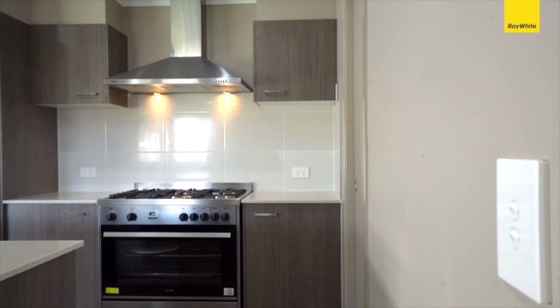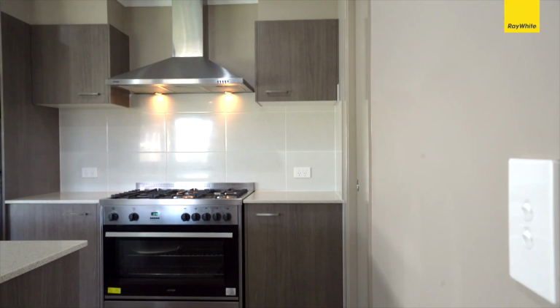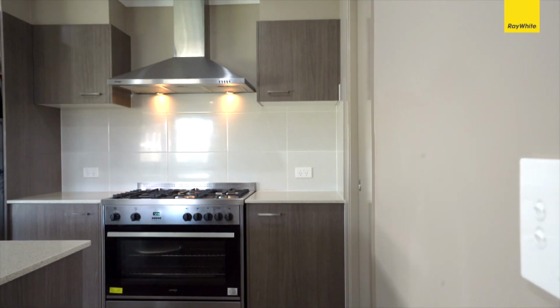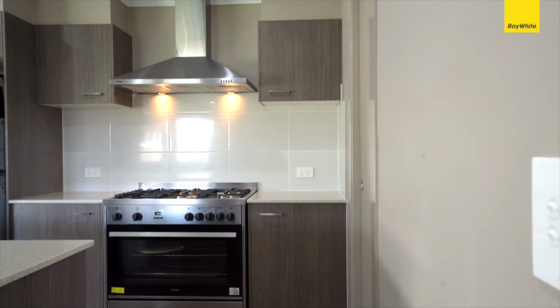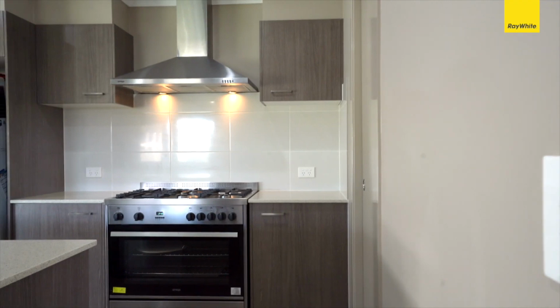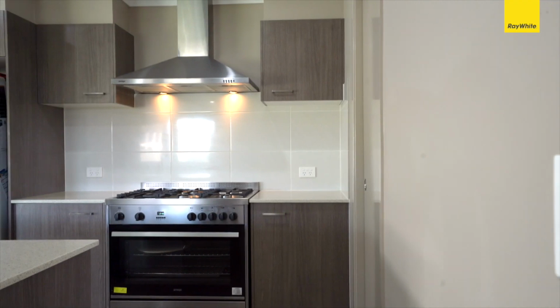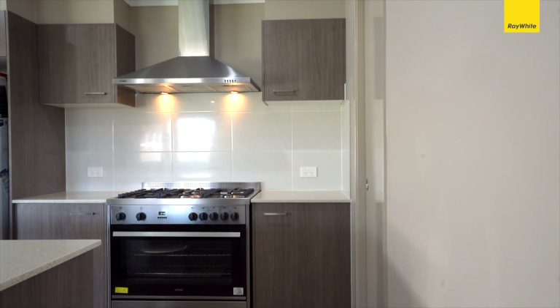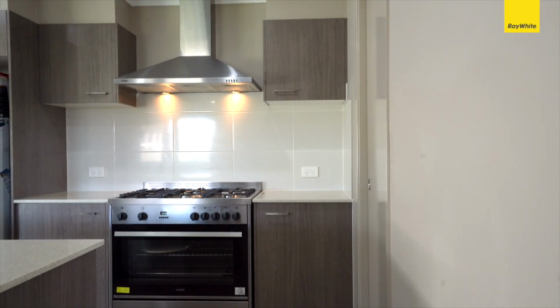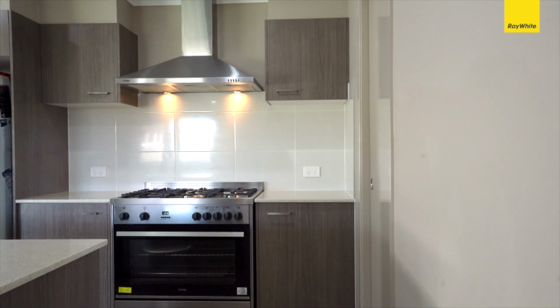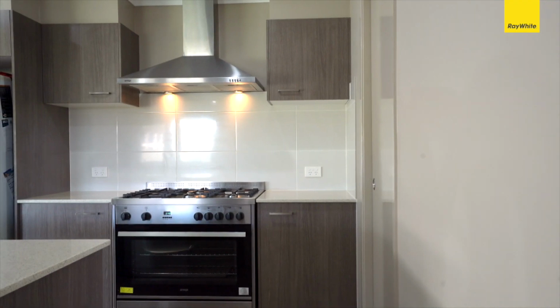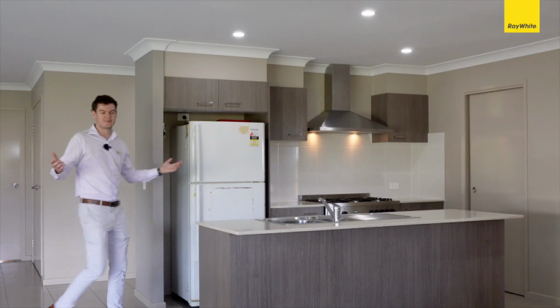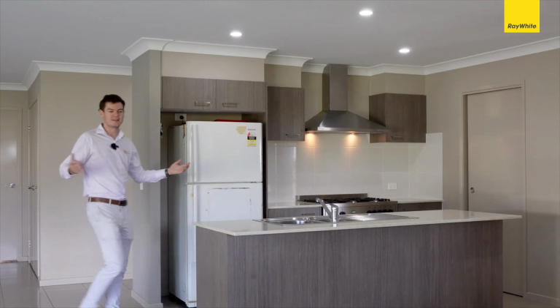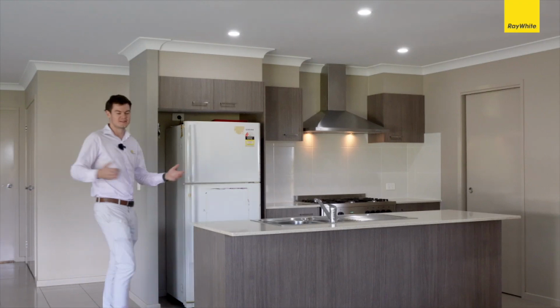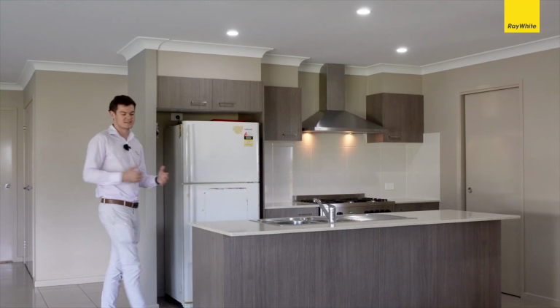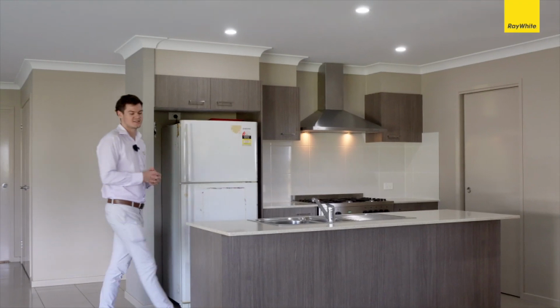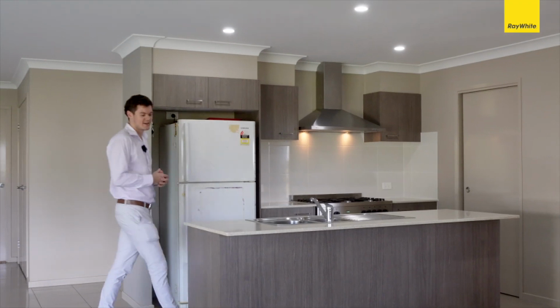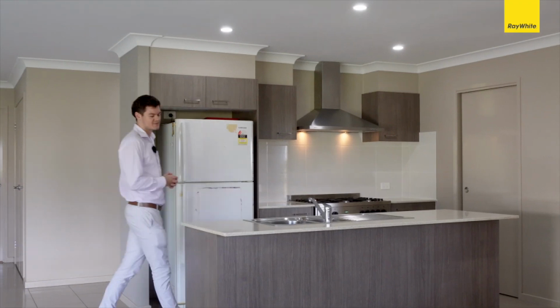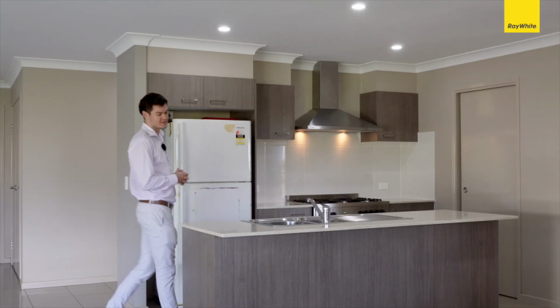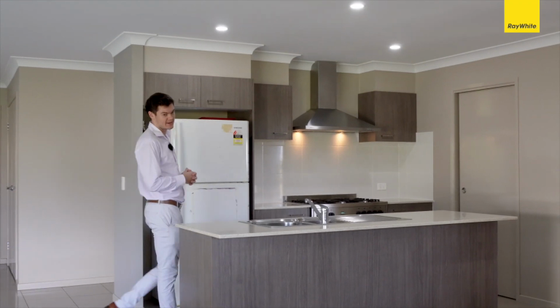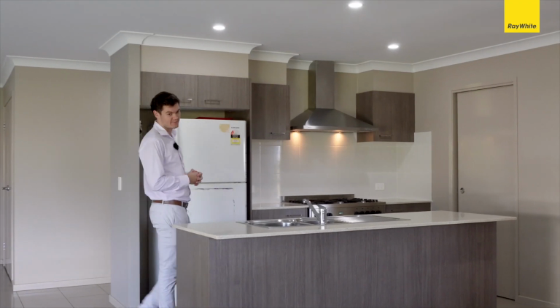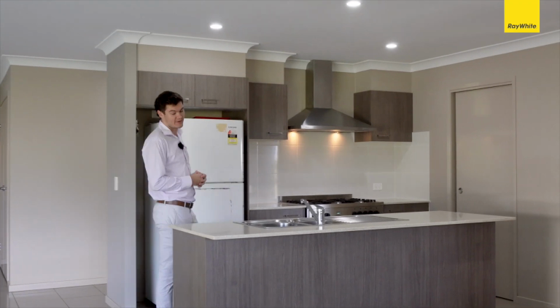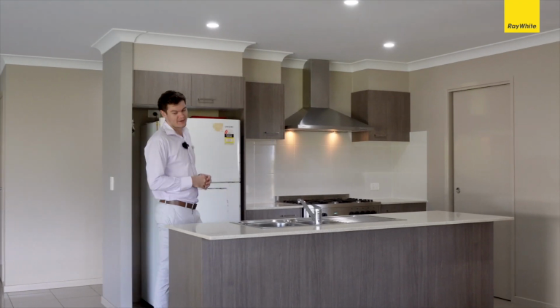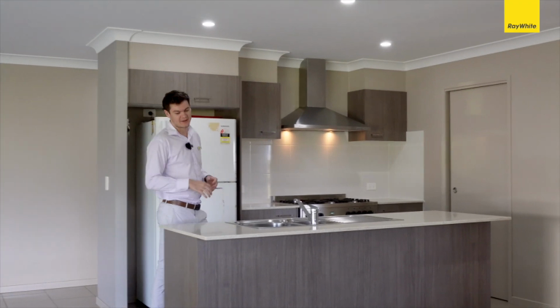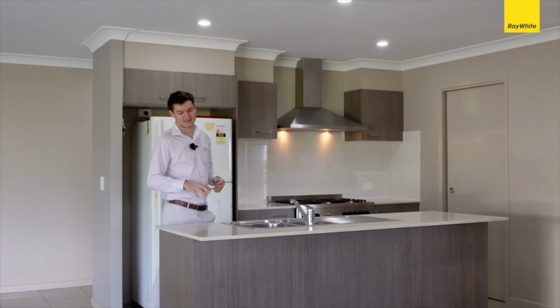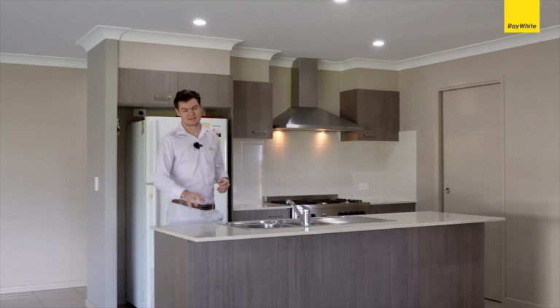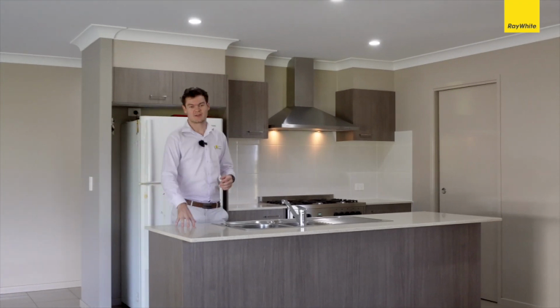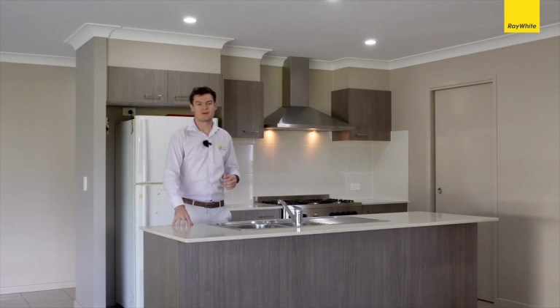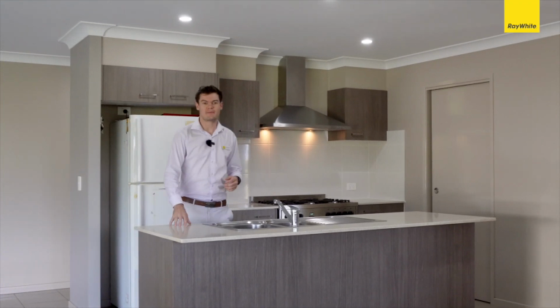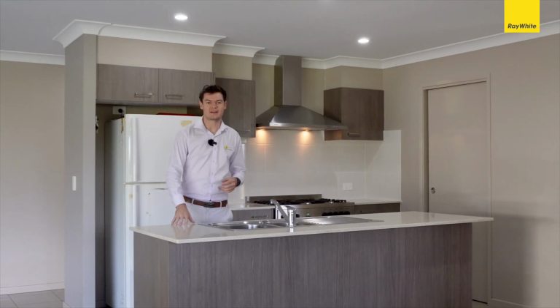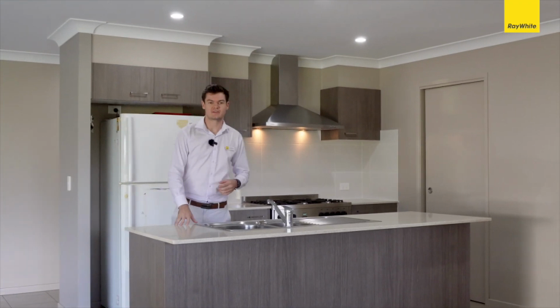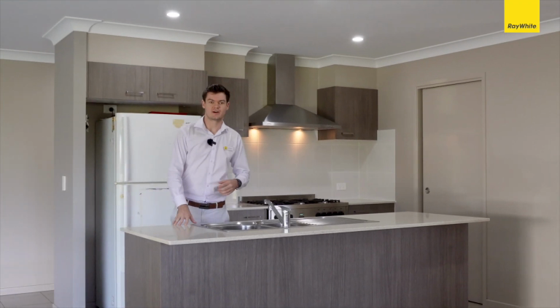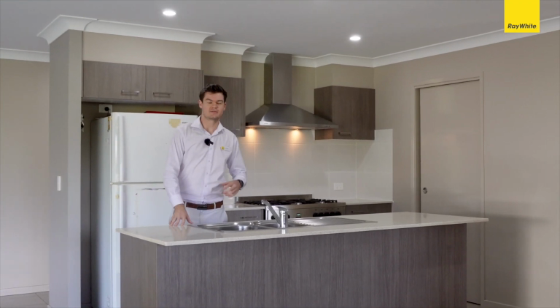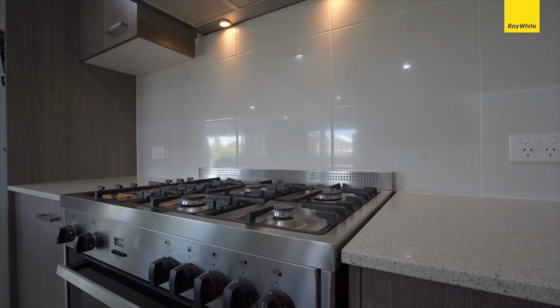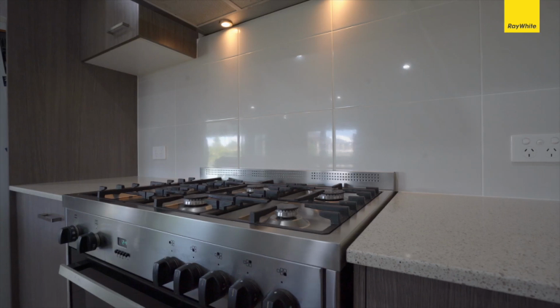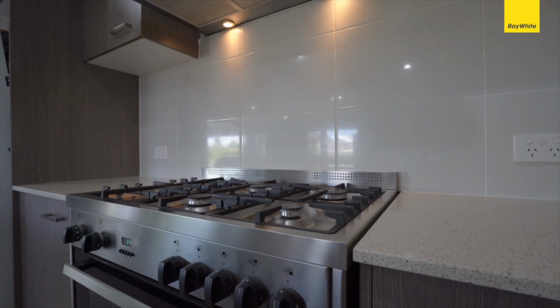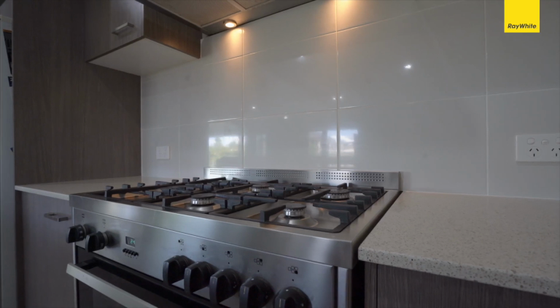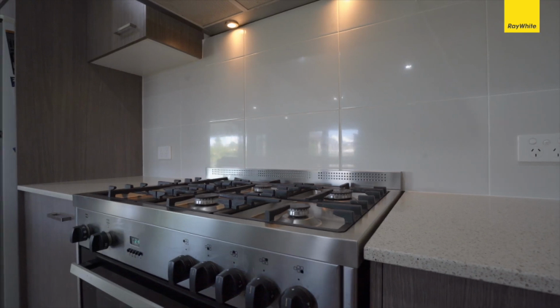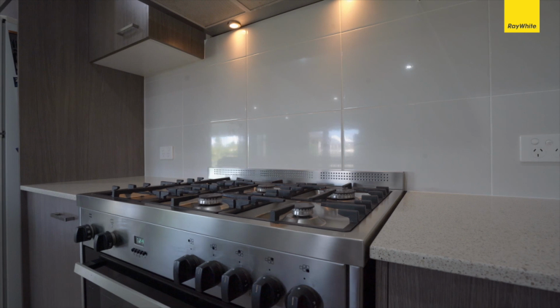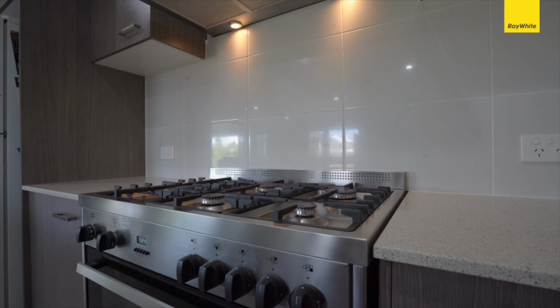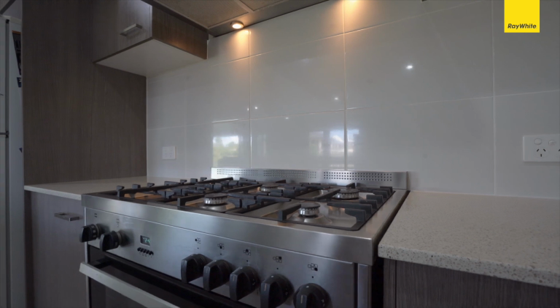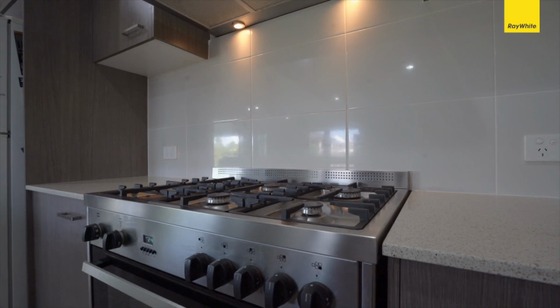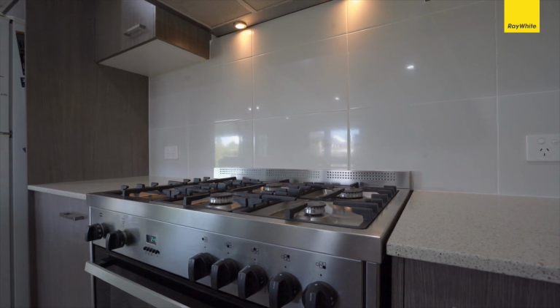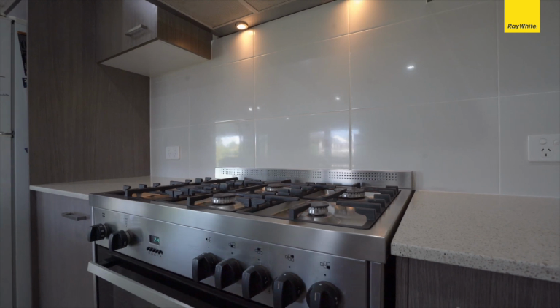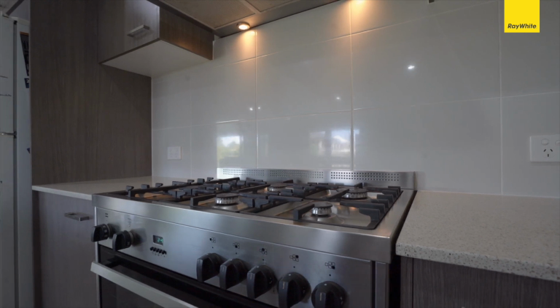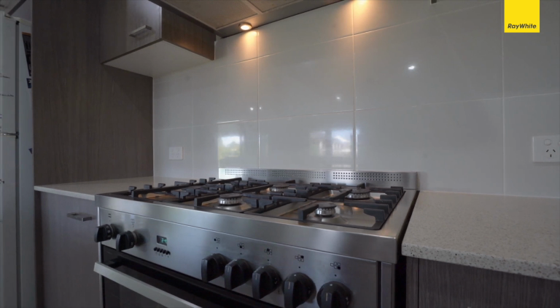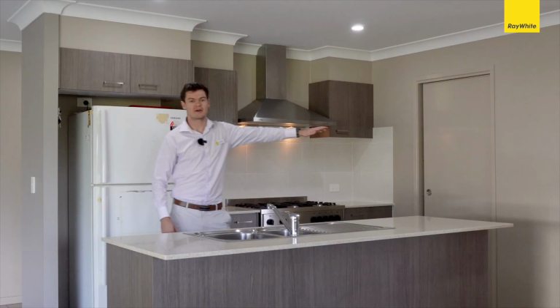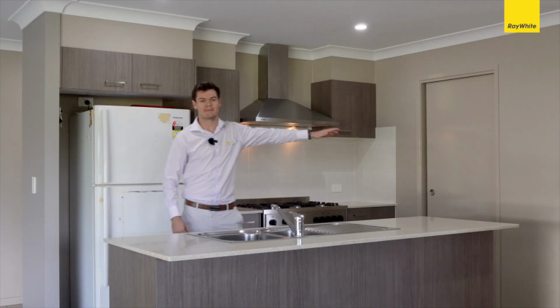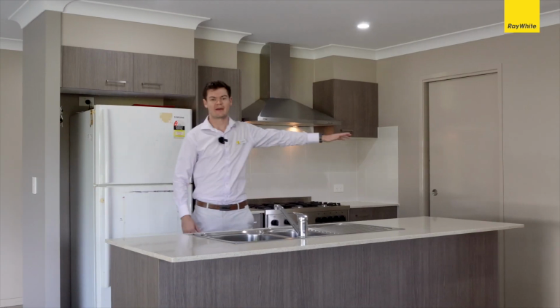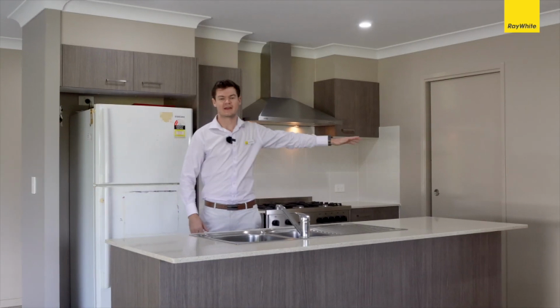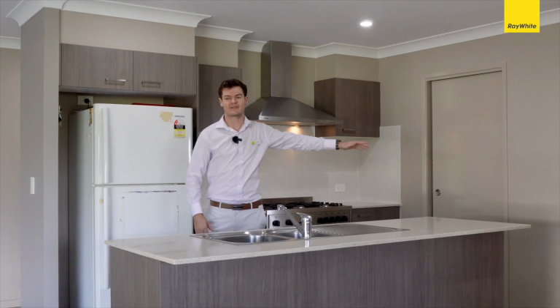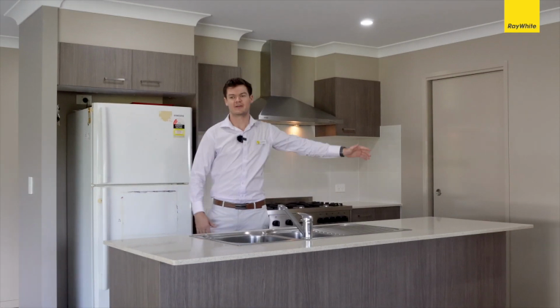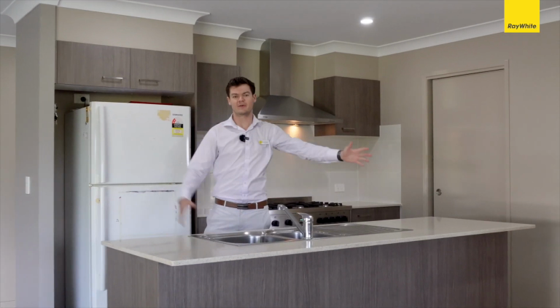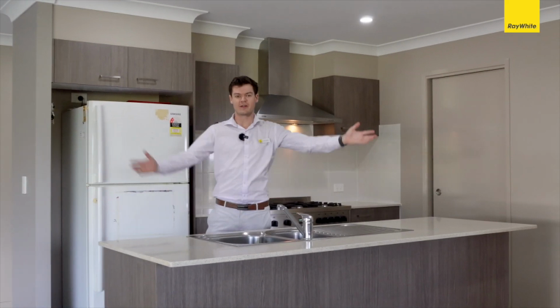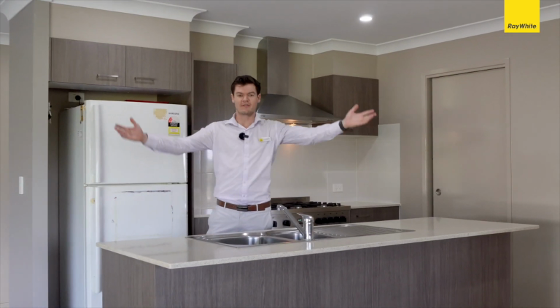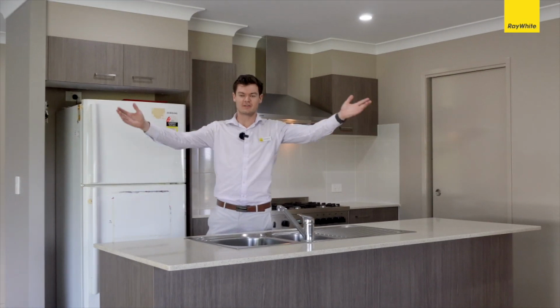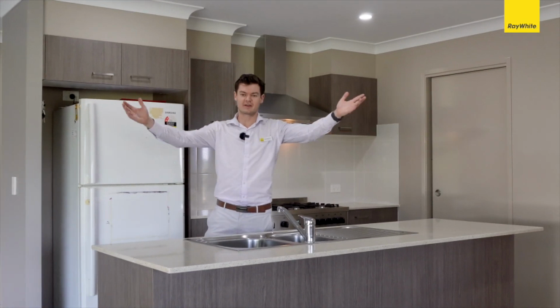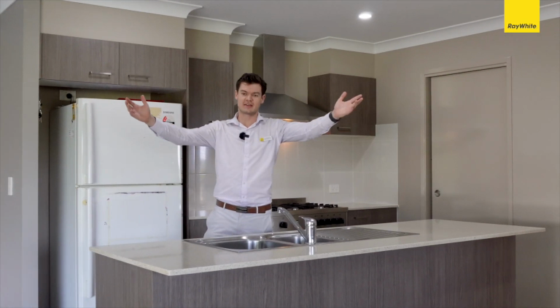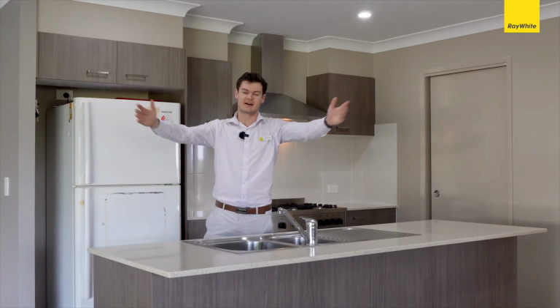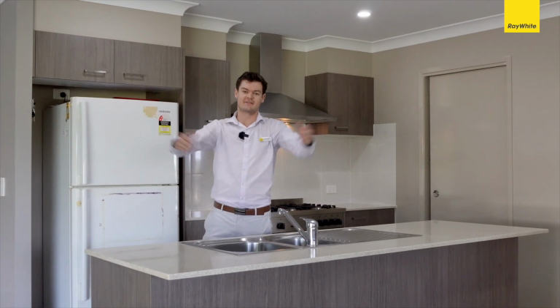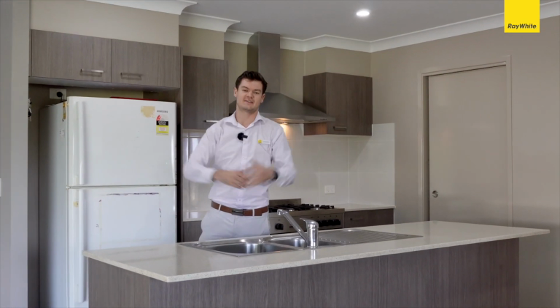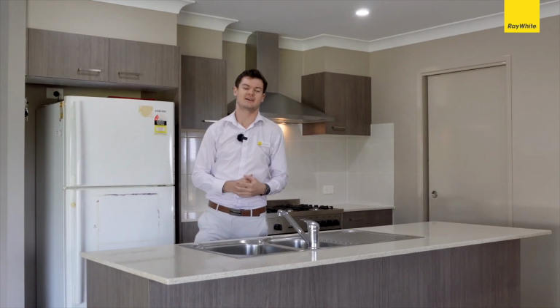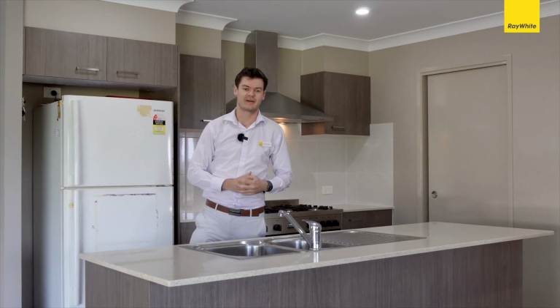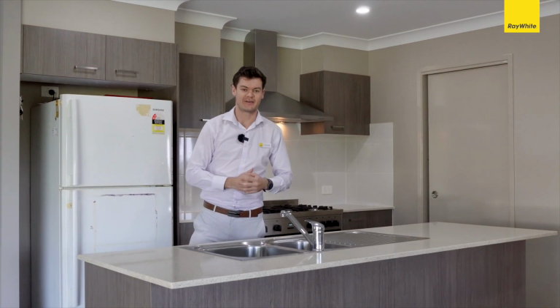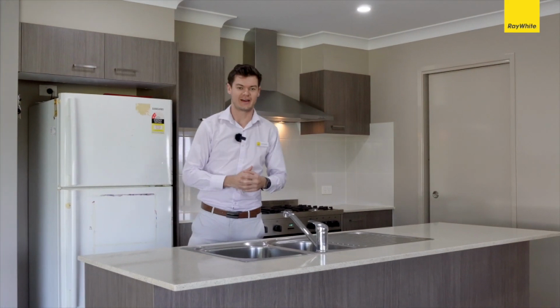Coming into the kitchen, it really is a chef's dream. We've got stone benchtops, a 900mm gas stove, and a walk-in pantry, all overlooking the alfresco area.